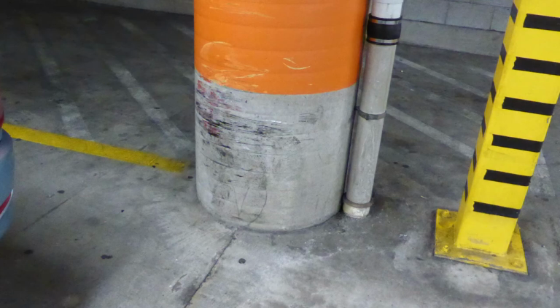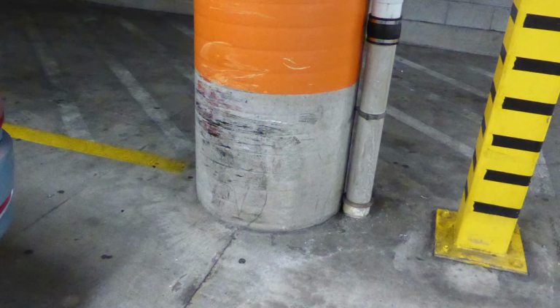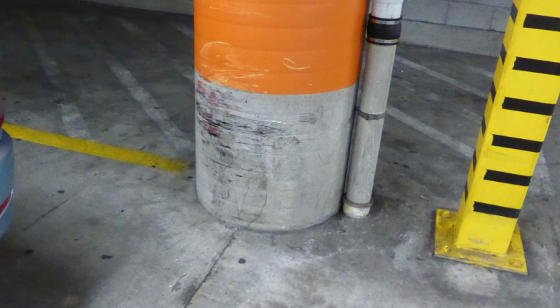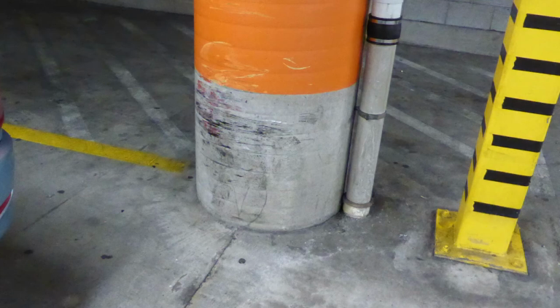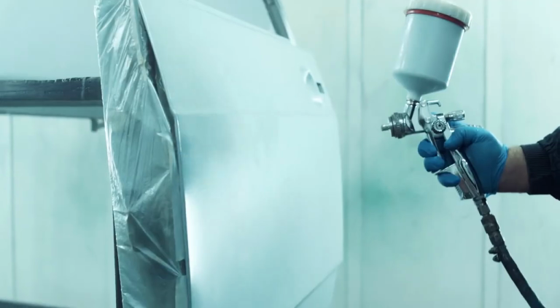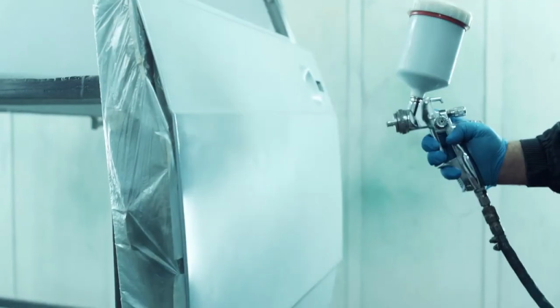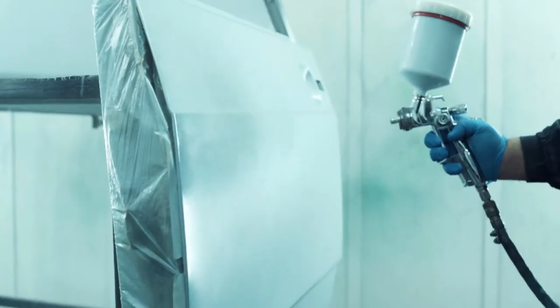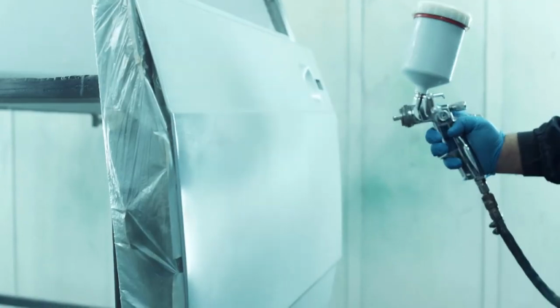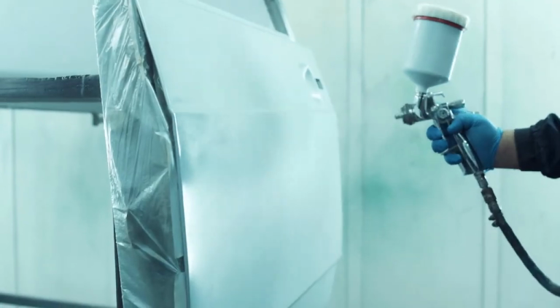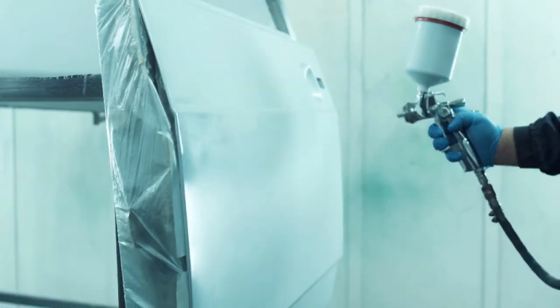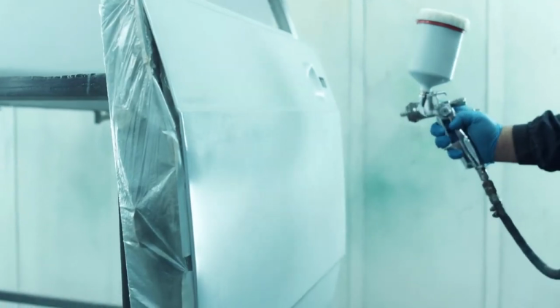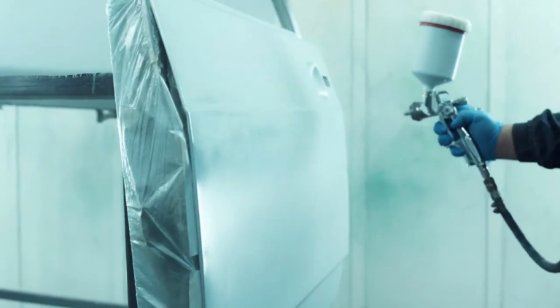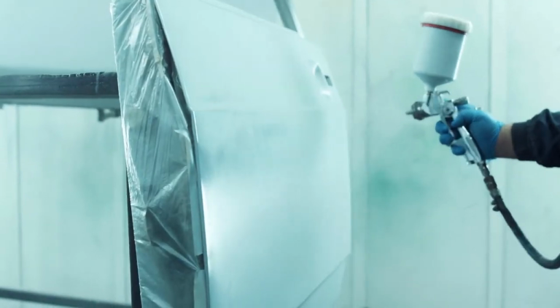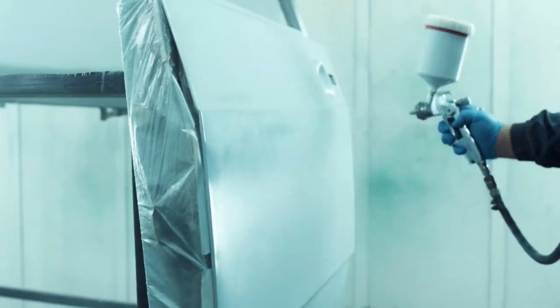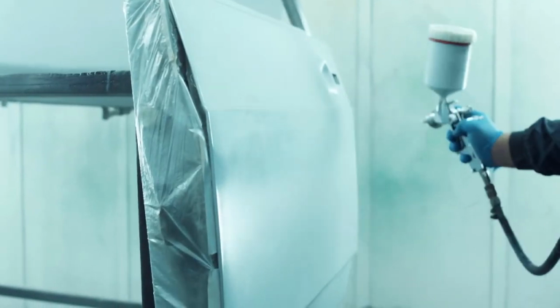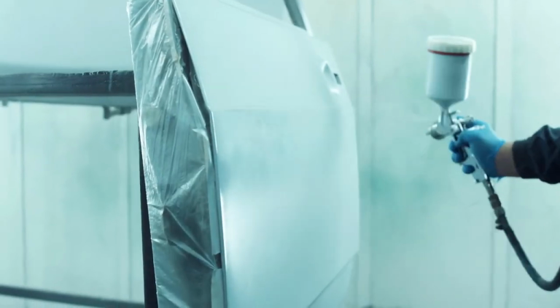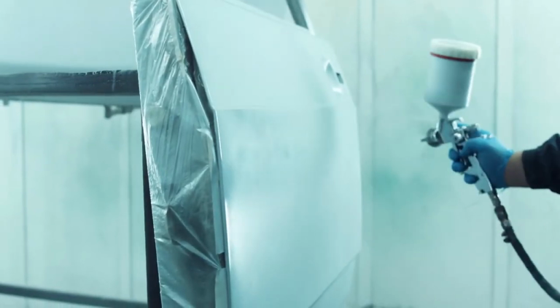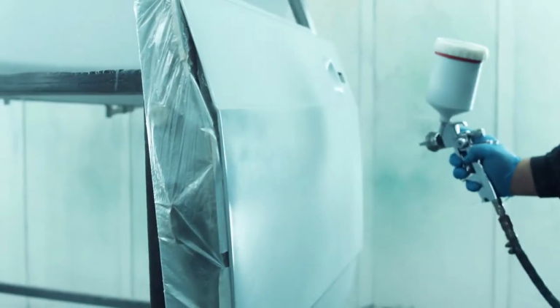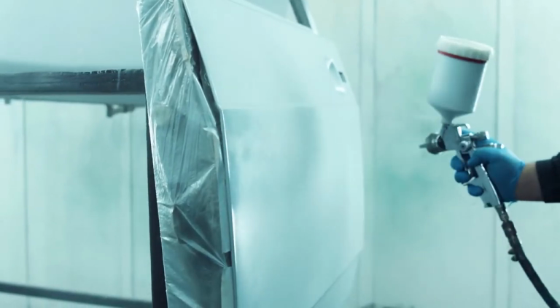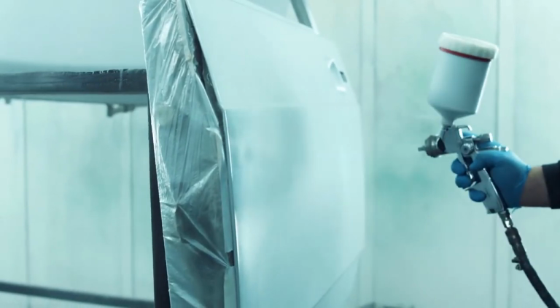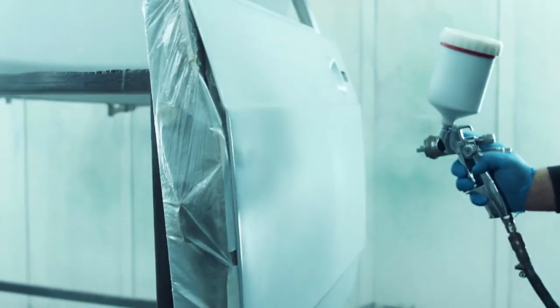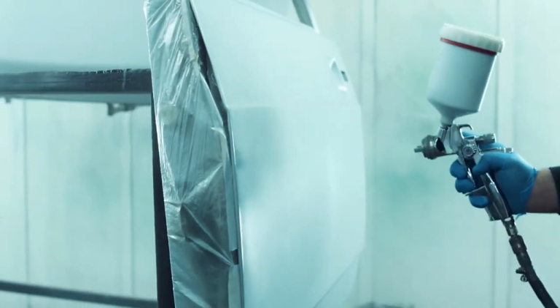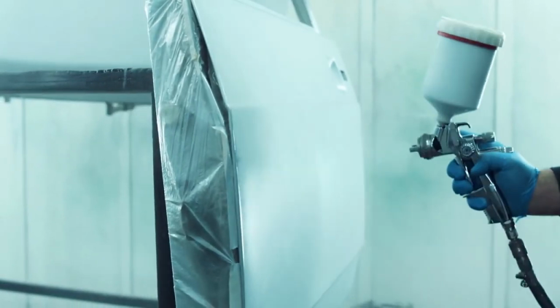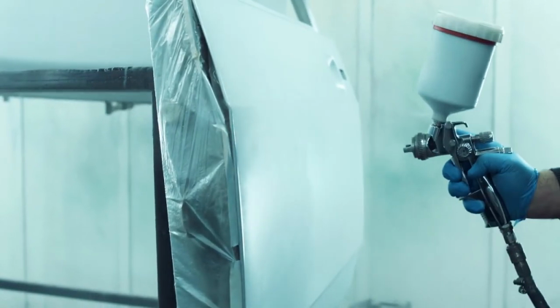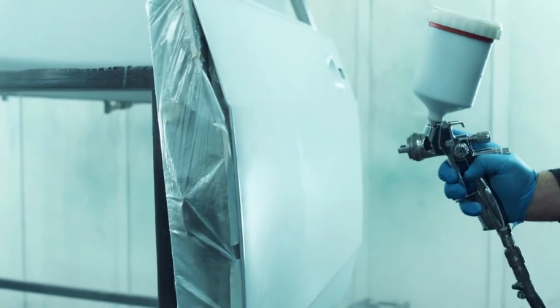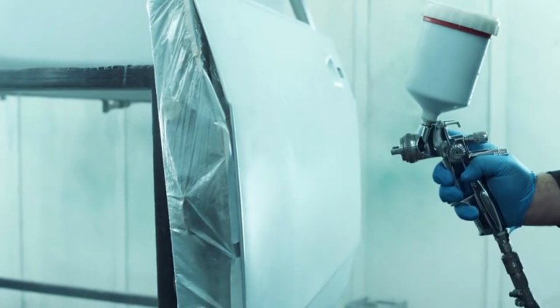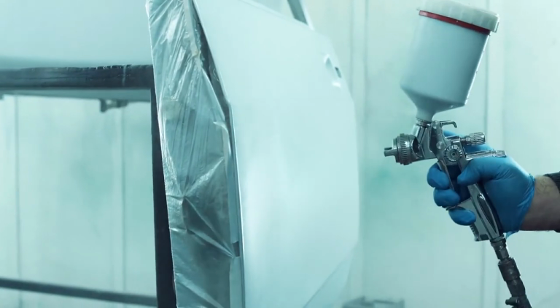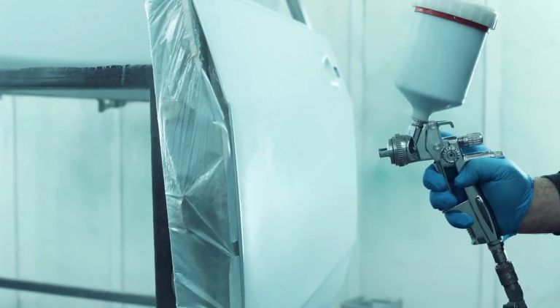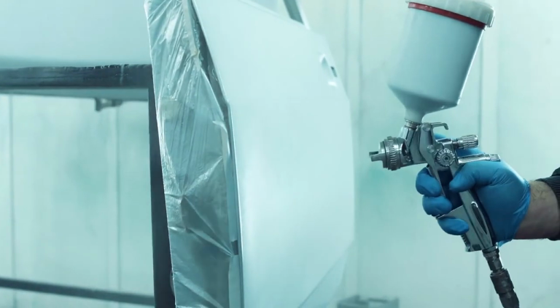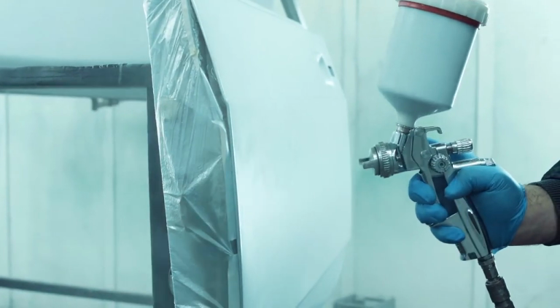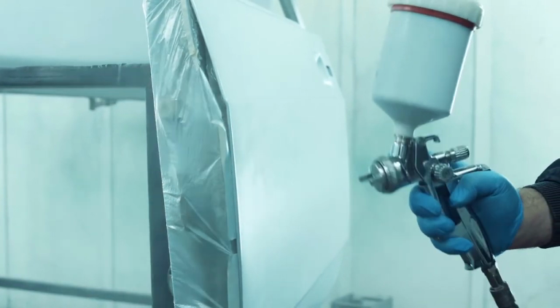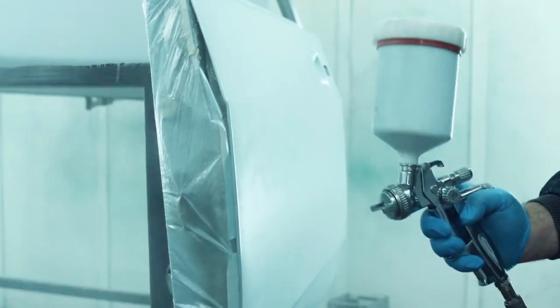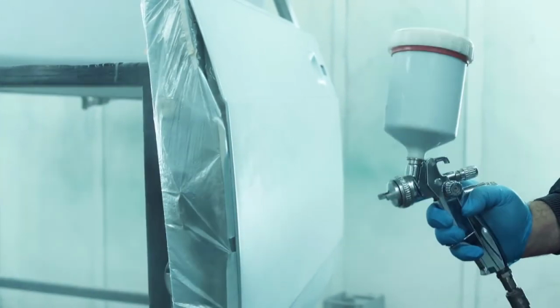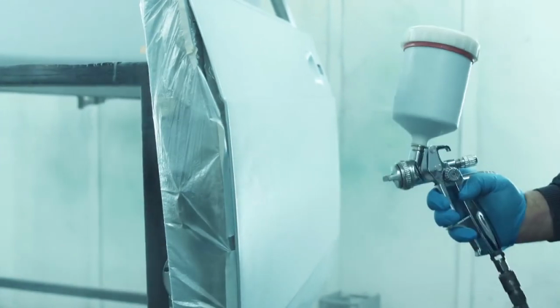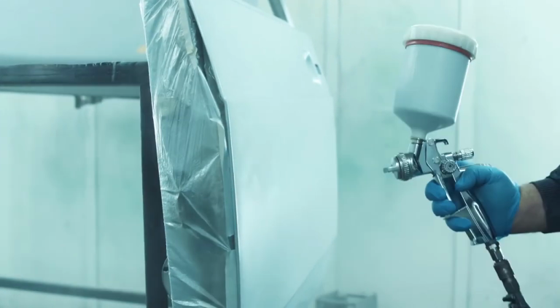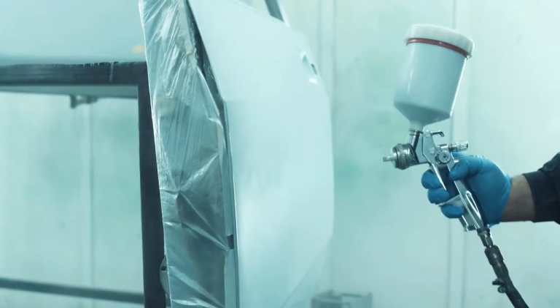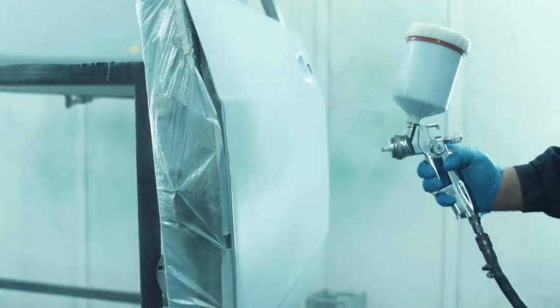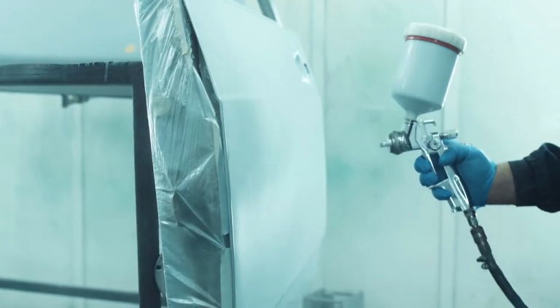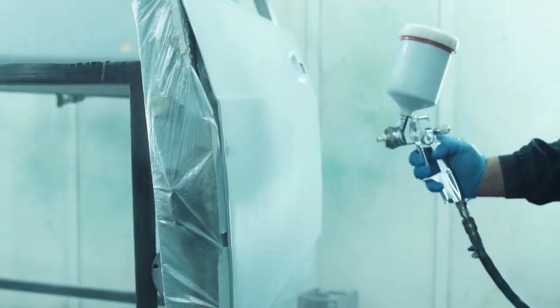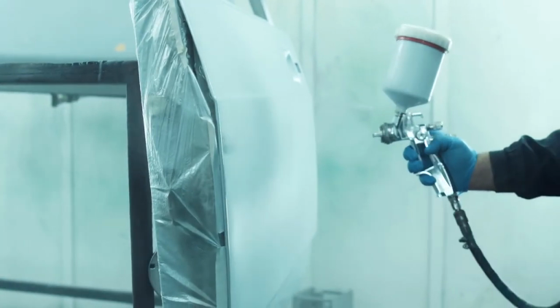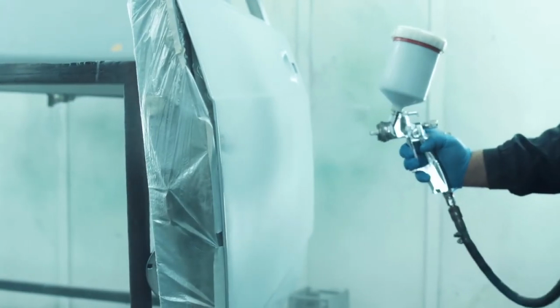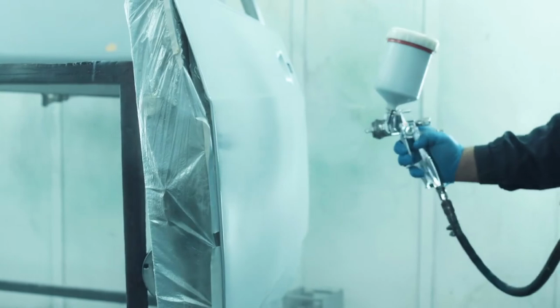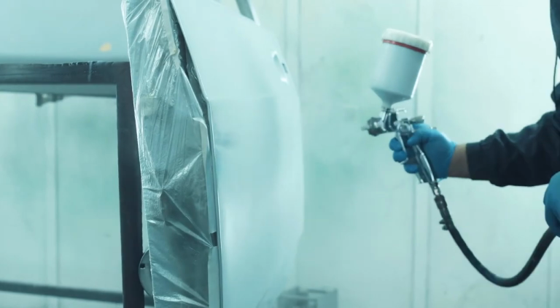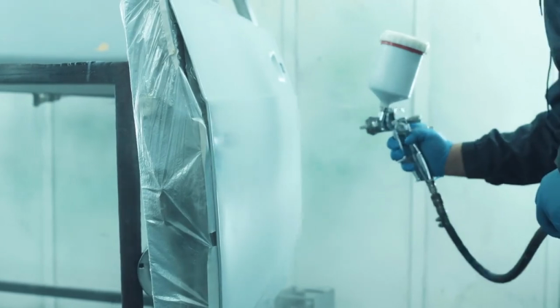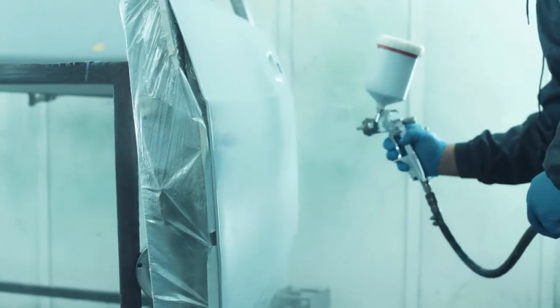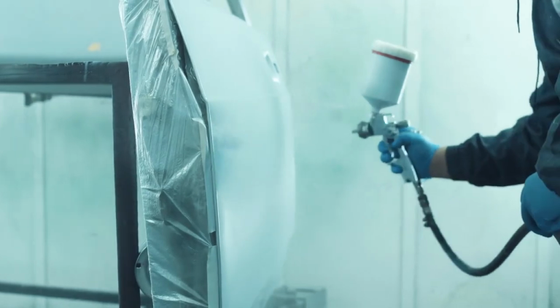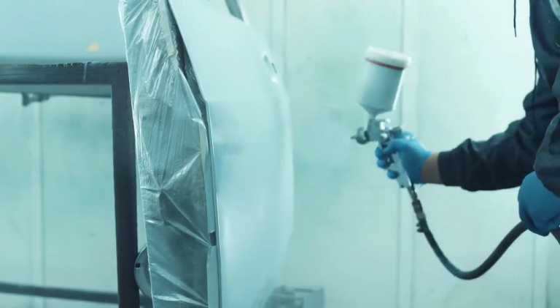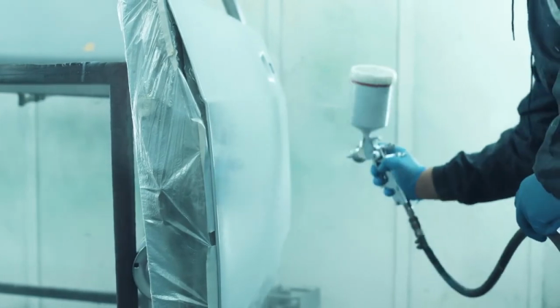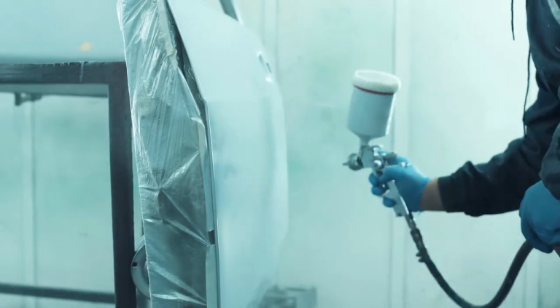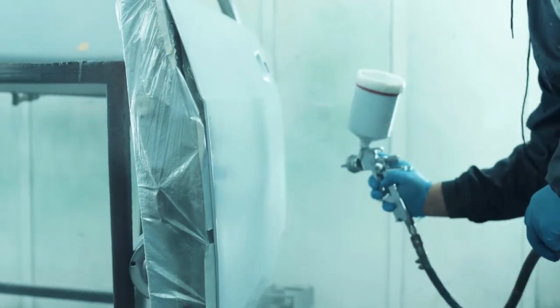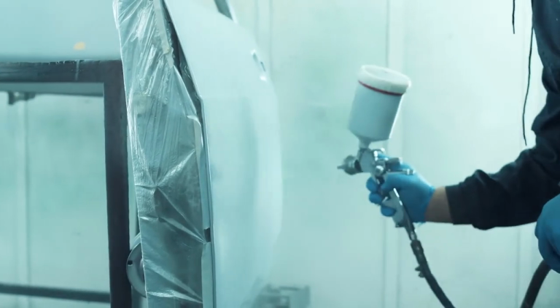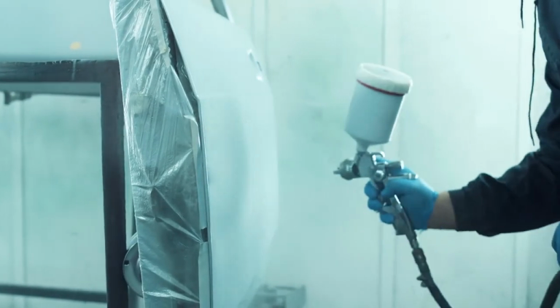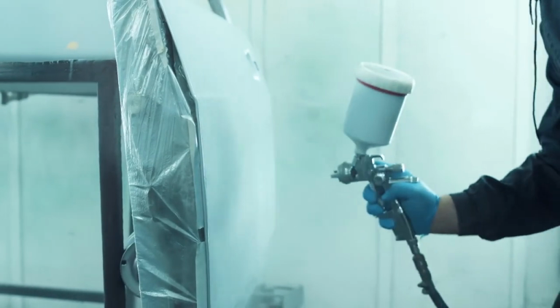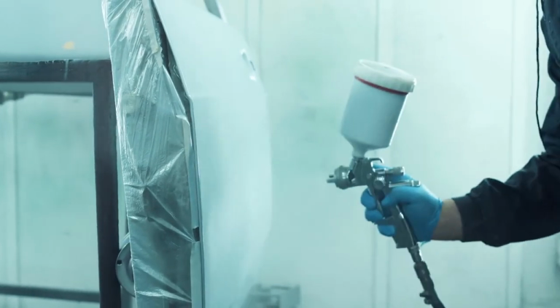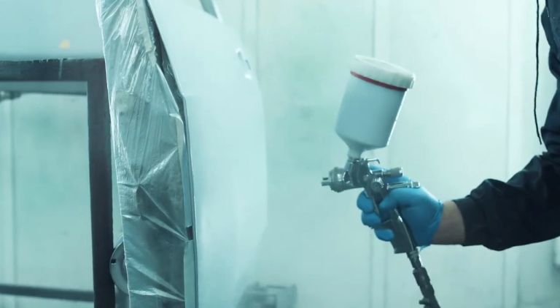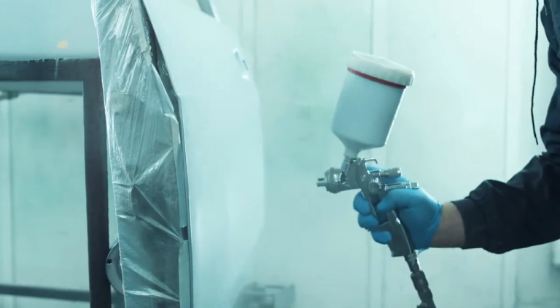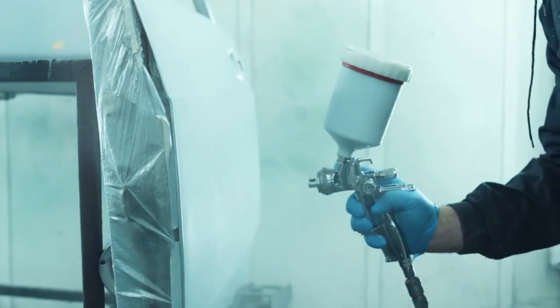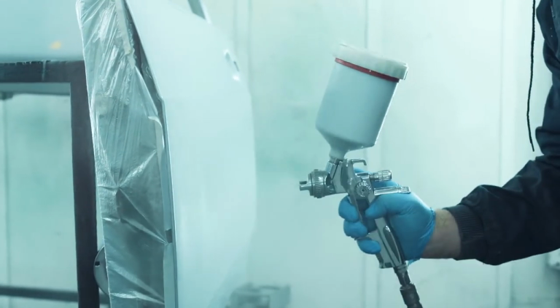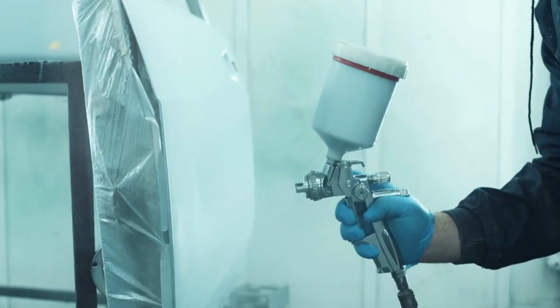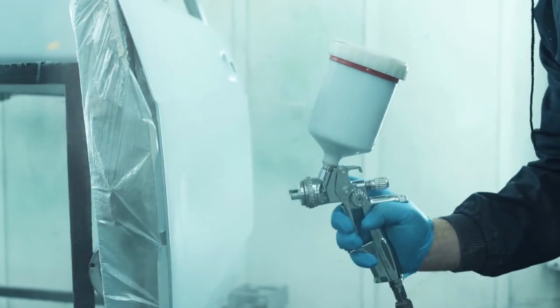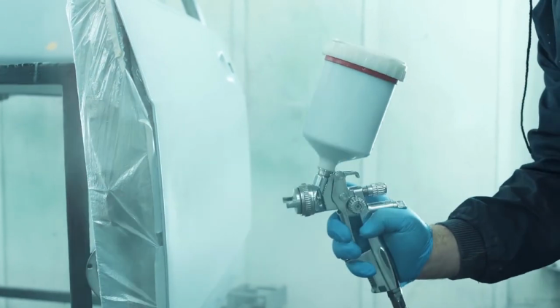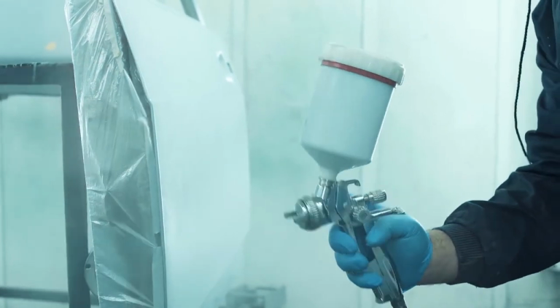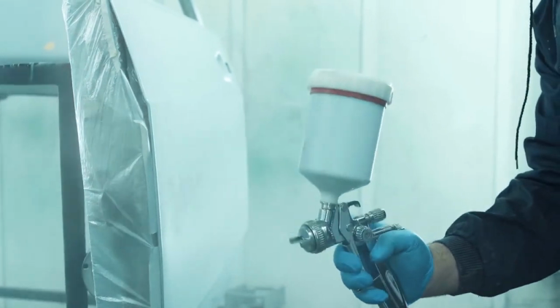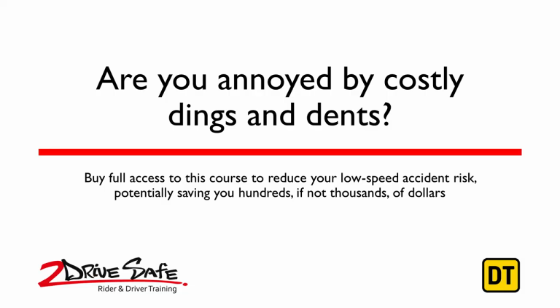With even simple dent removal and repairs costing hundreds of dollars, you'll find this course will pay for itself many times over.